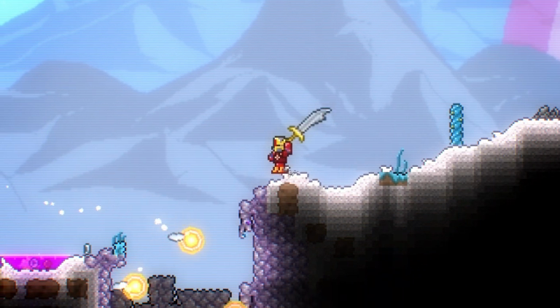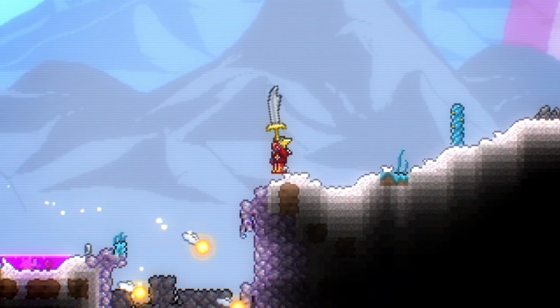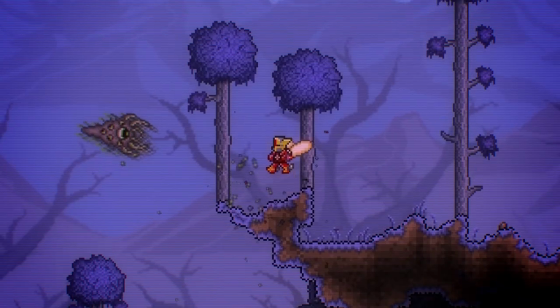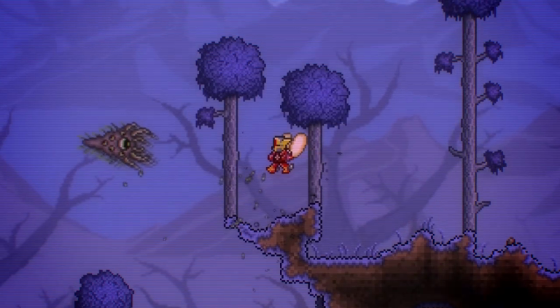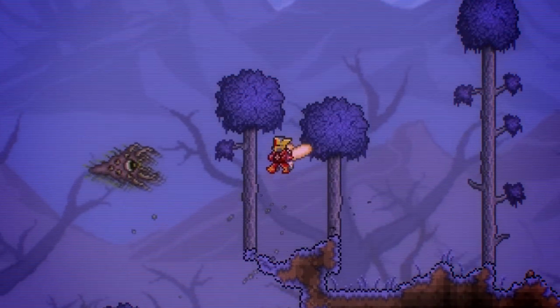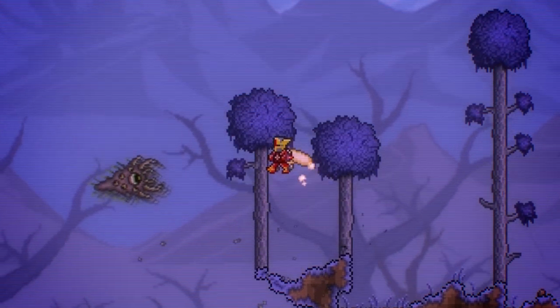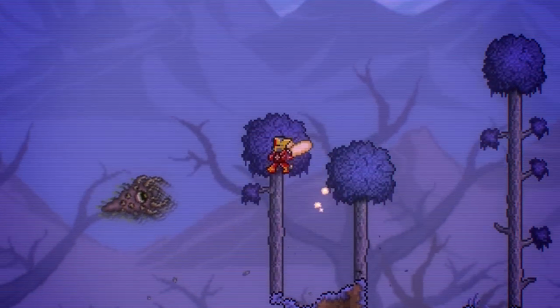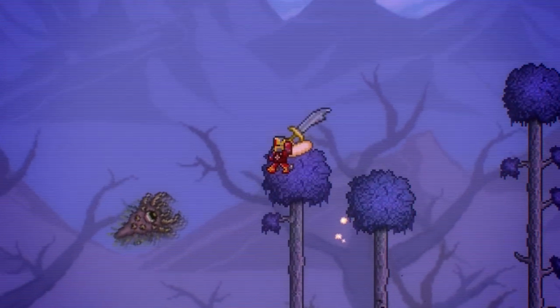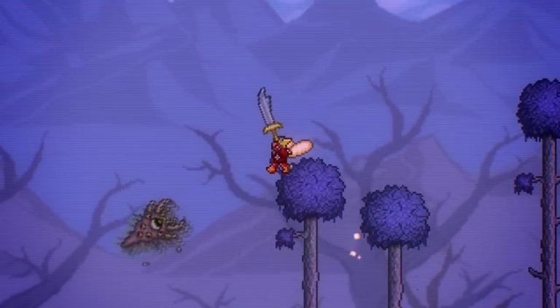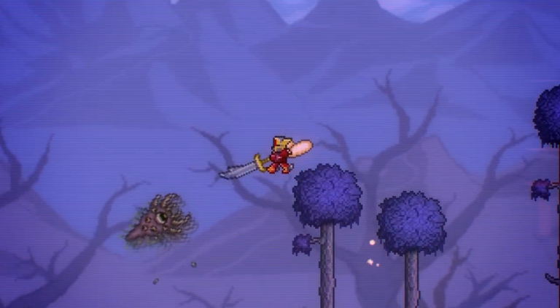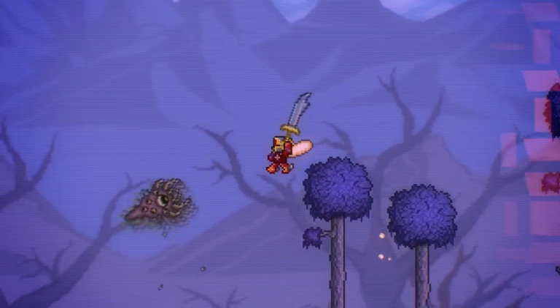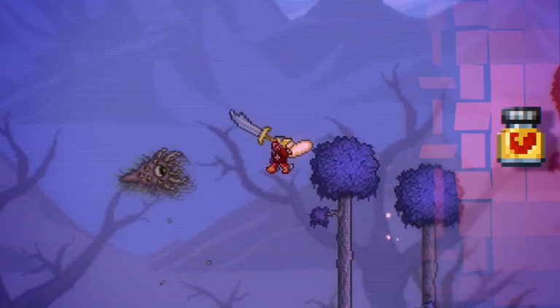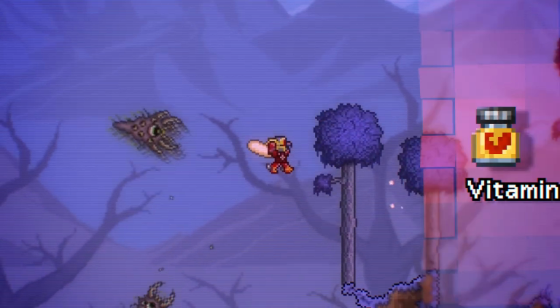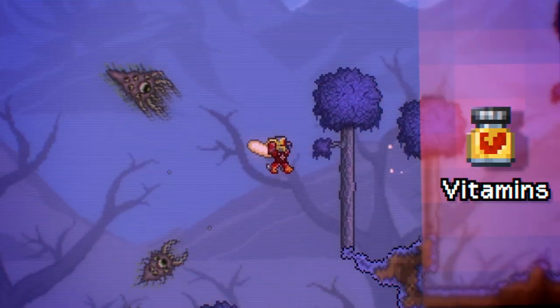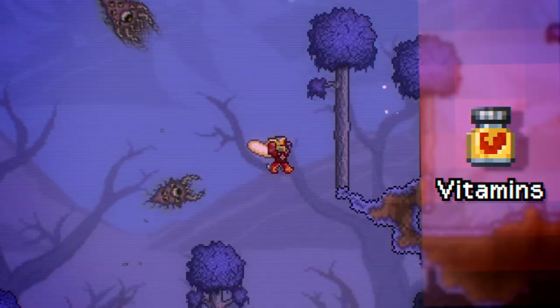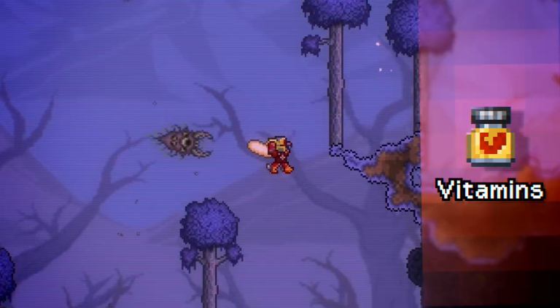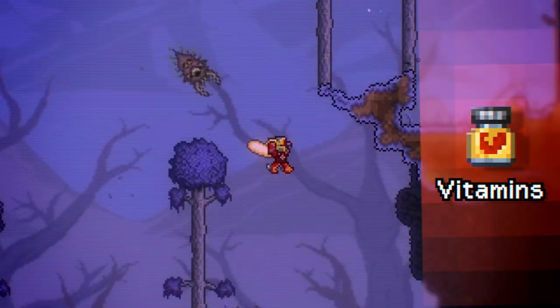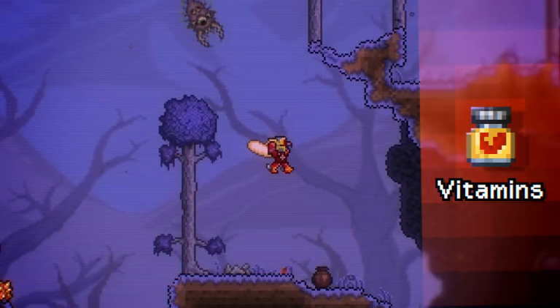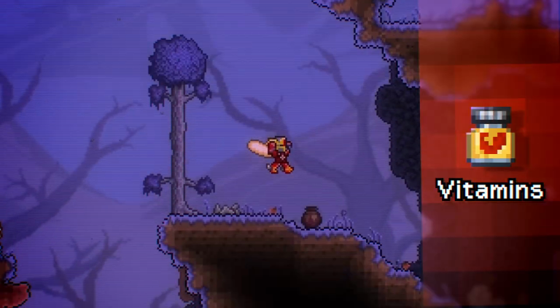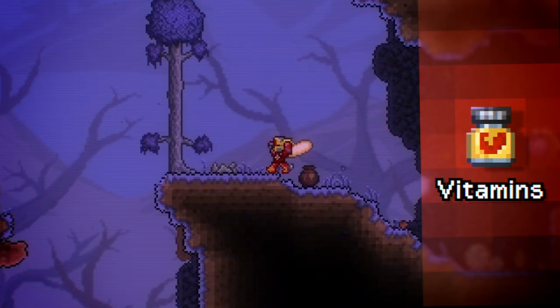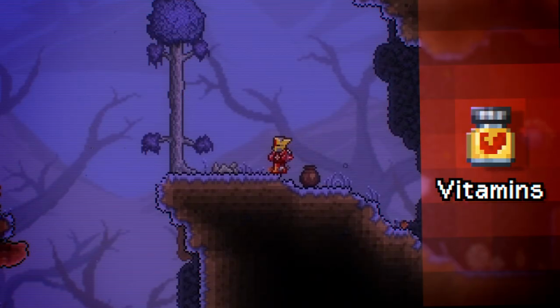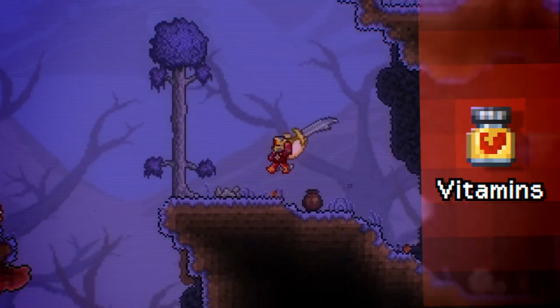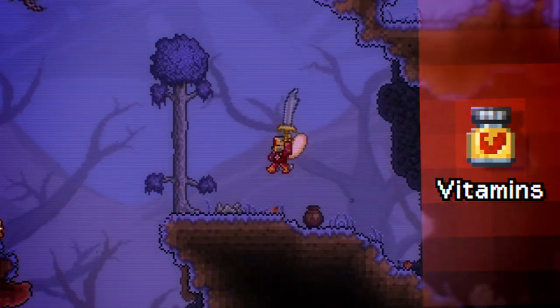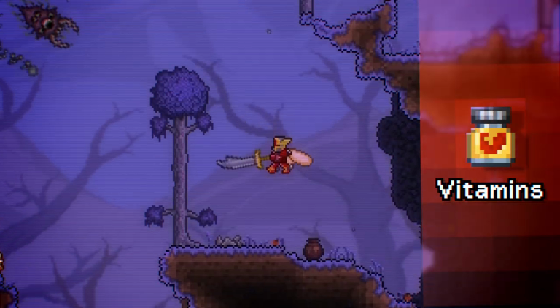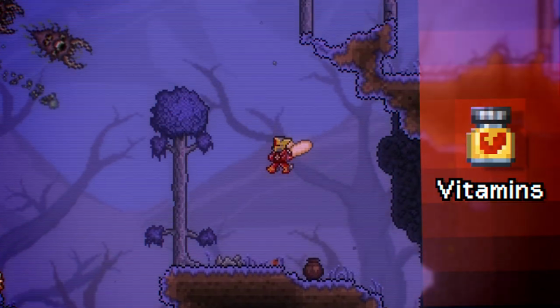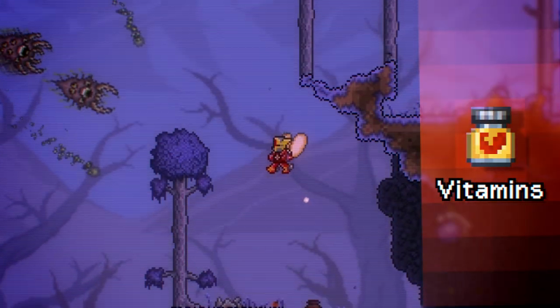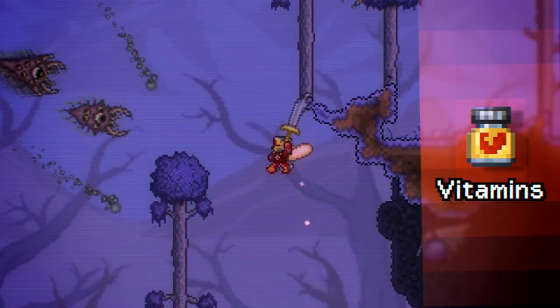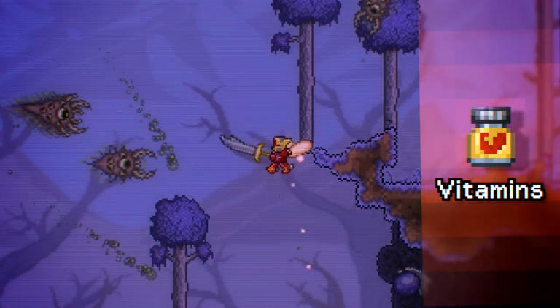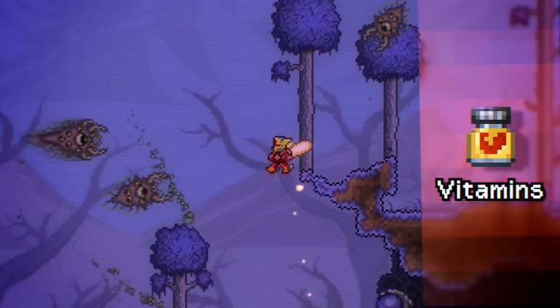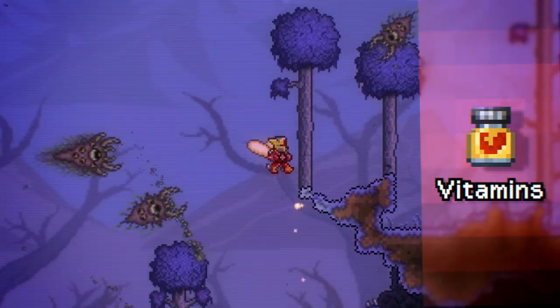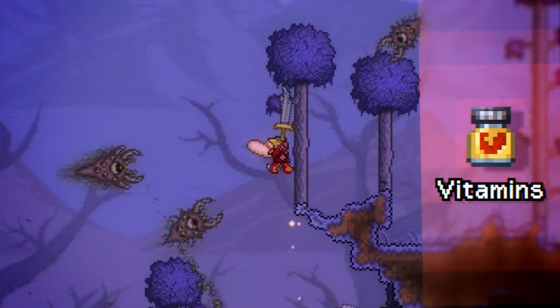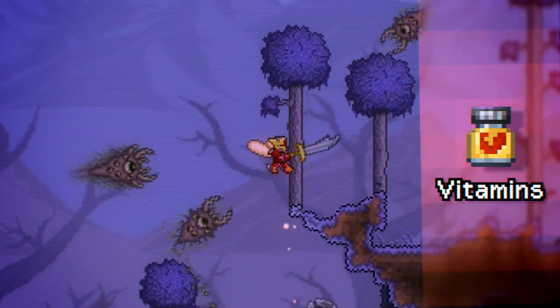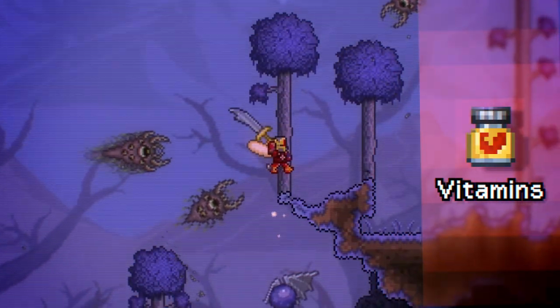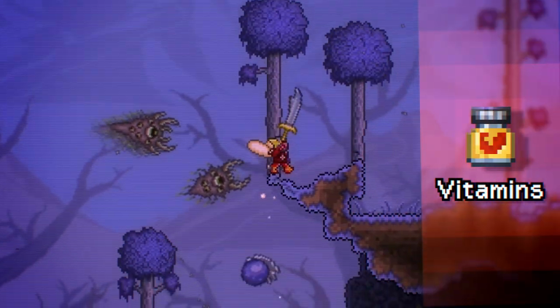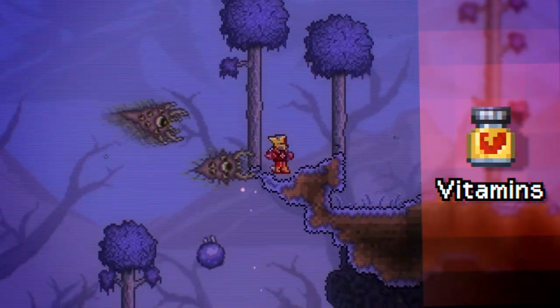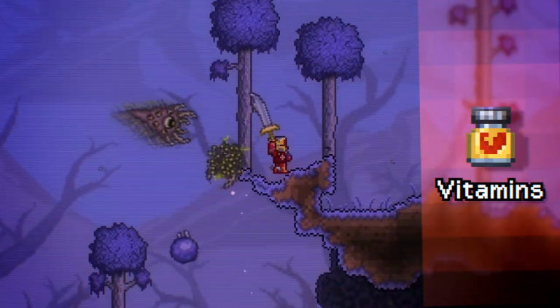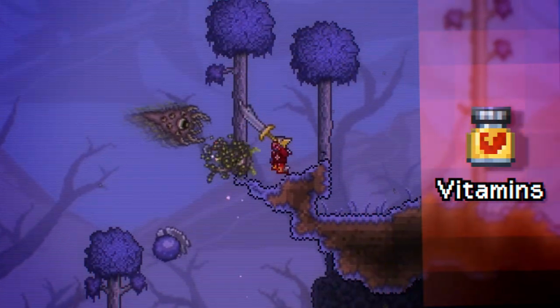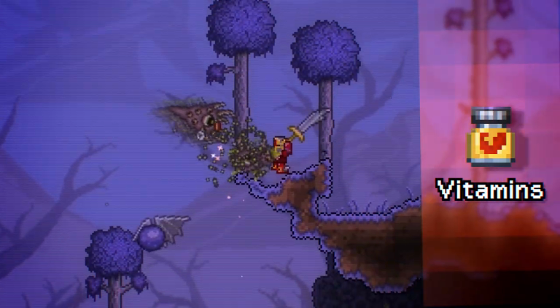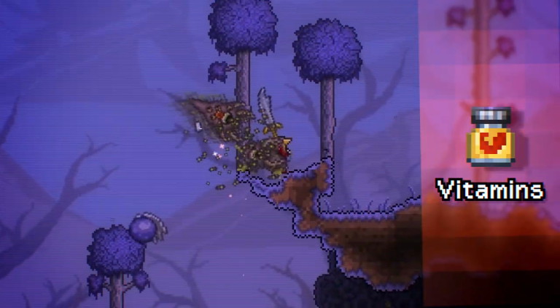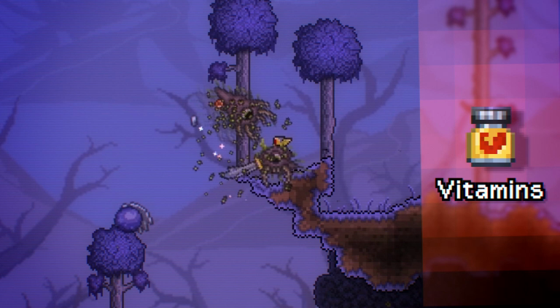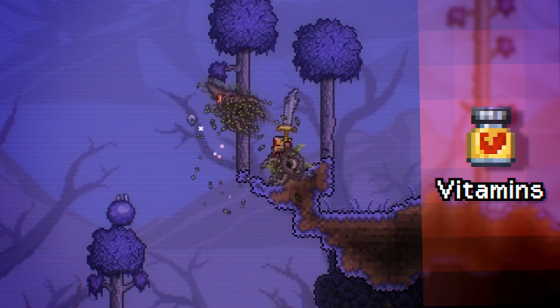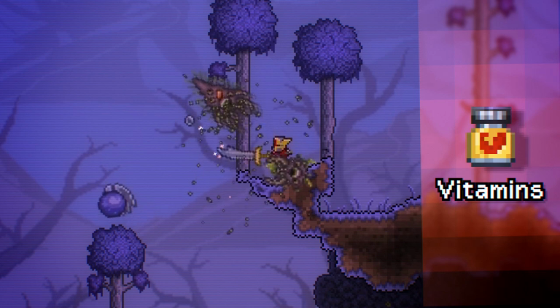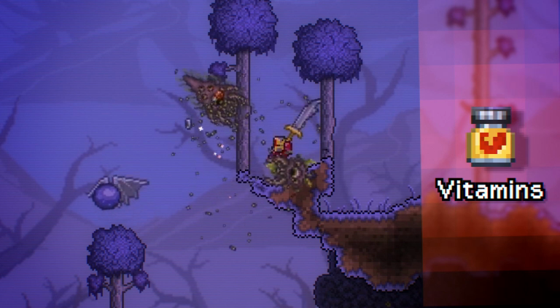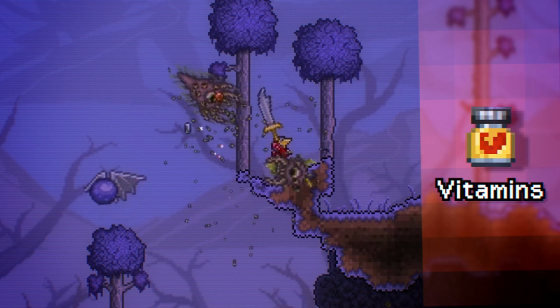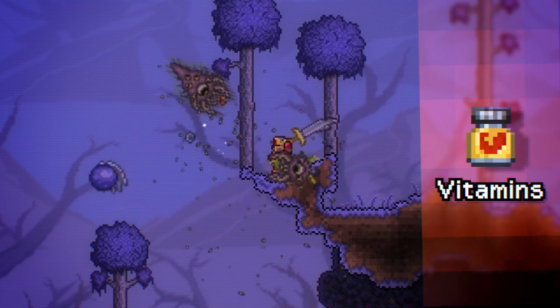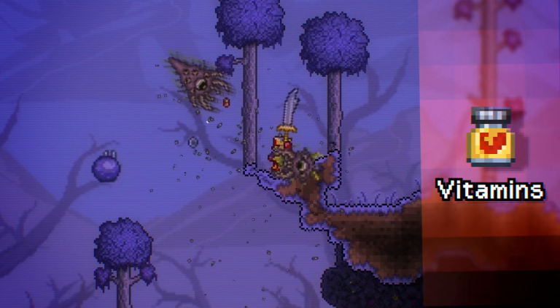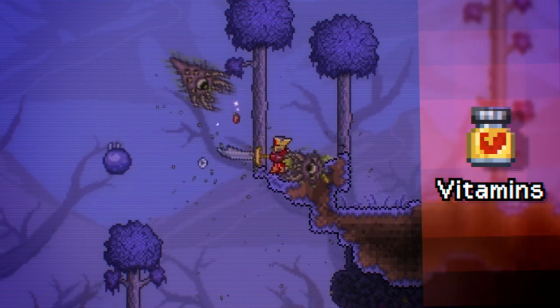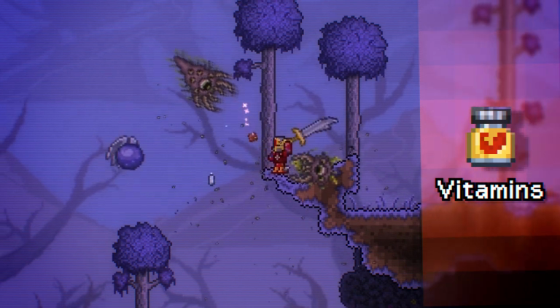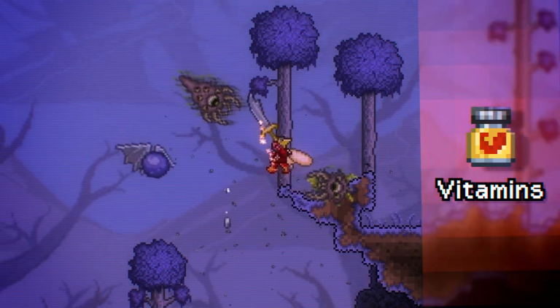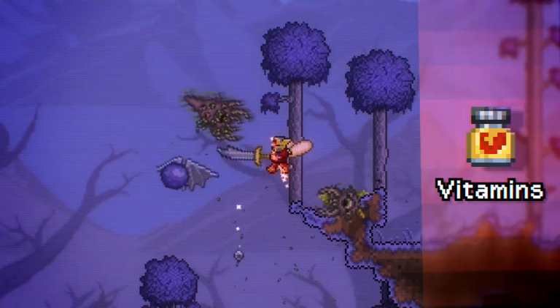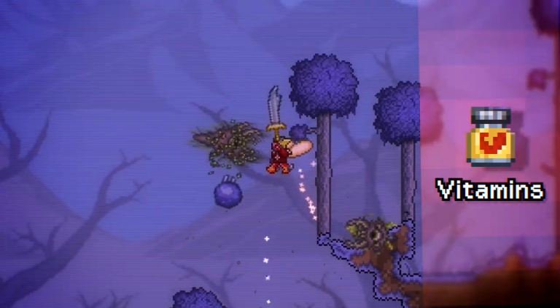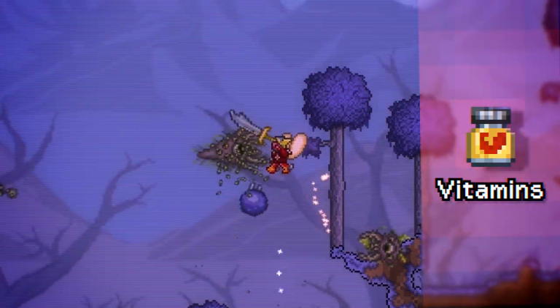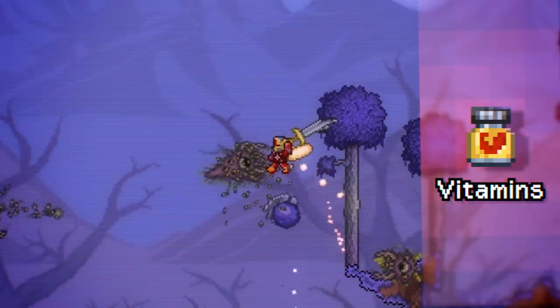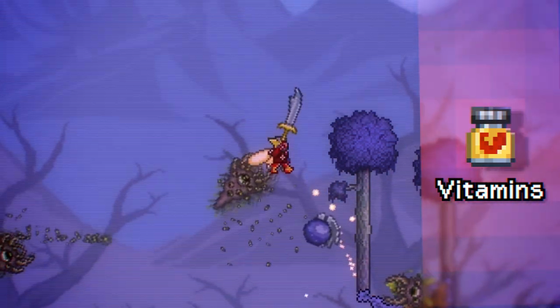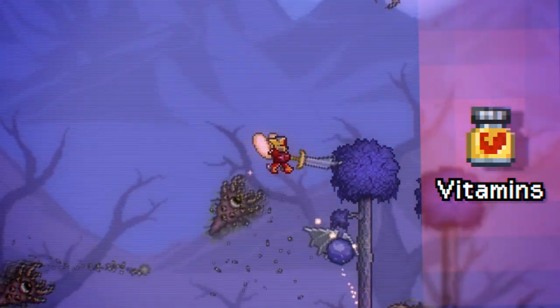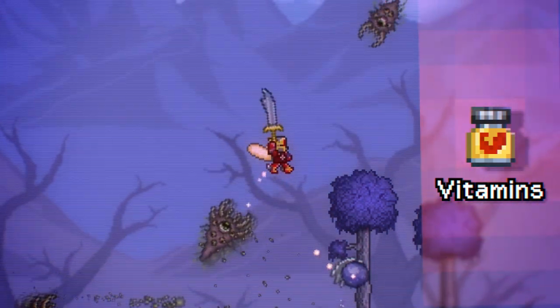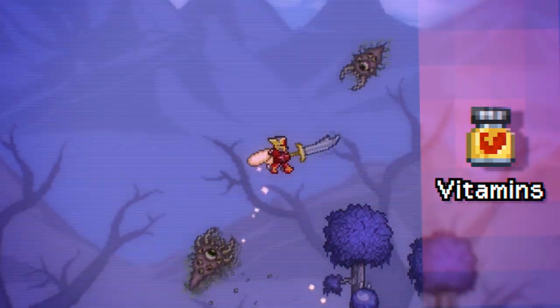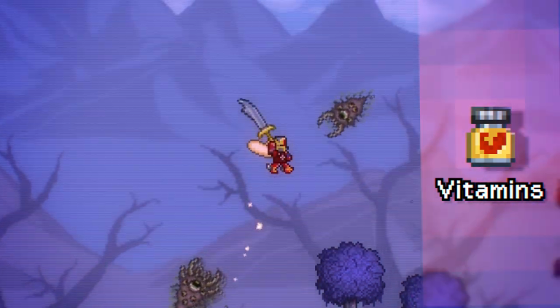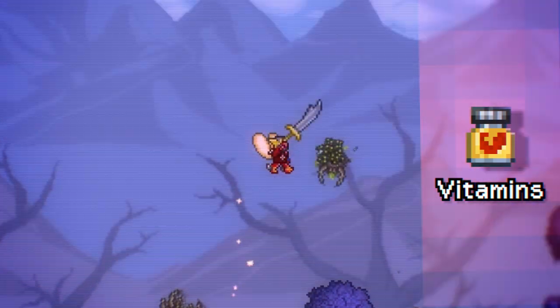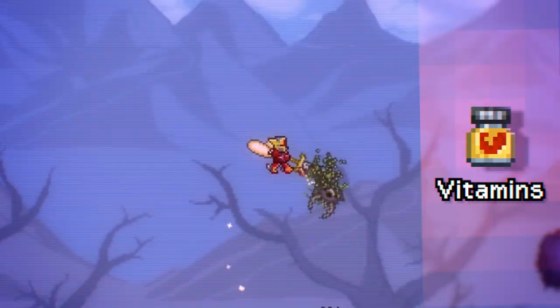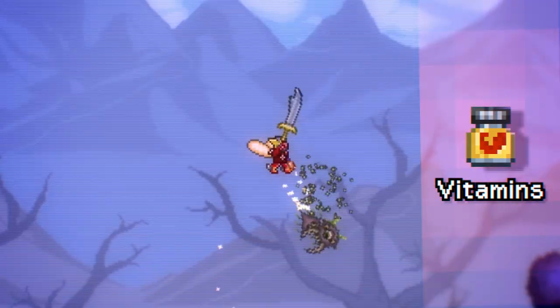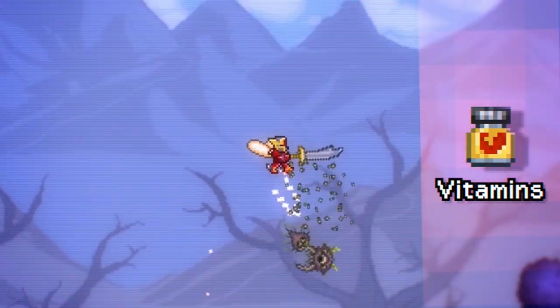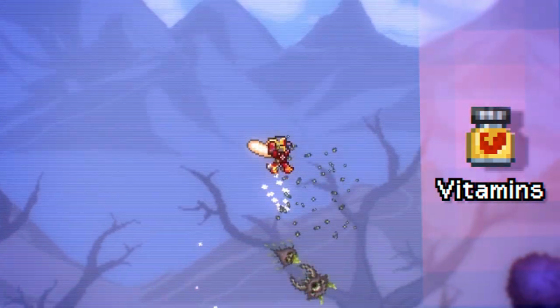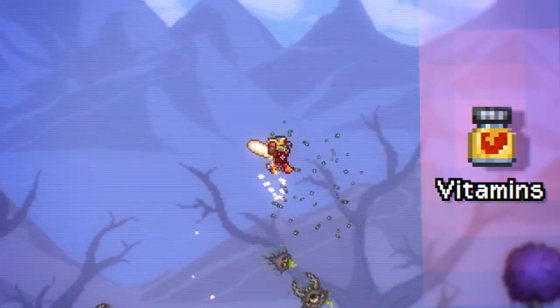Next, head over to the corrupted or crimson zone and slaughter corruptors or floaty gross enemies until you get the vitamins item.